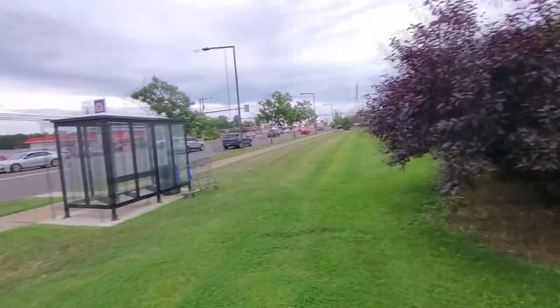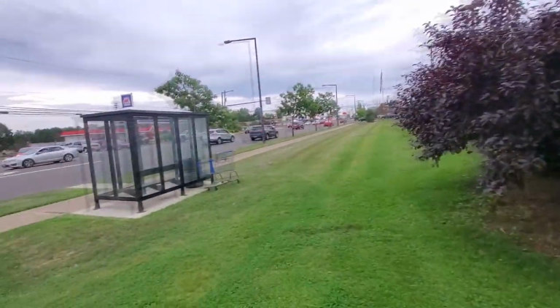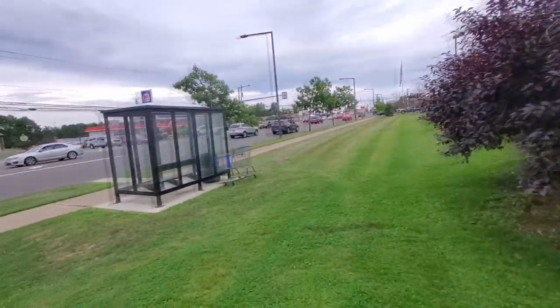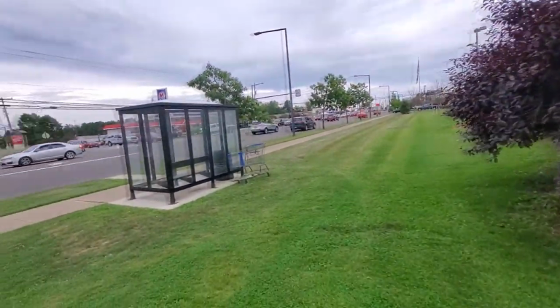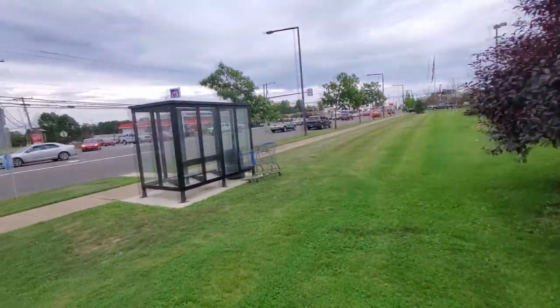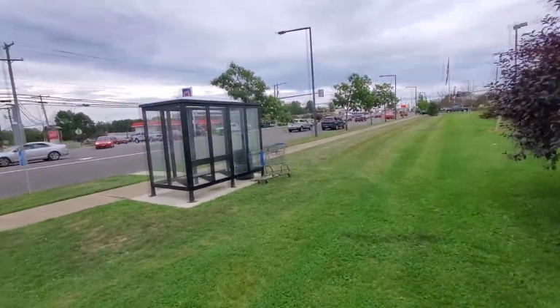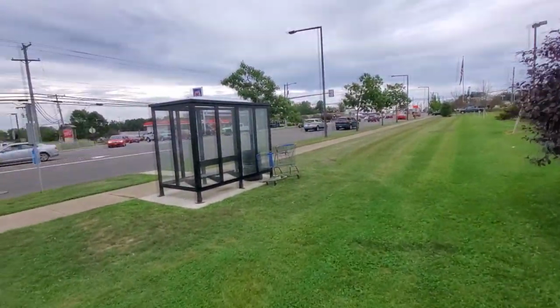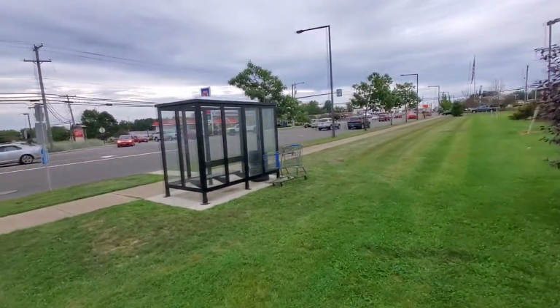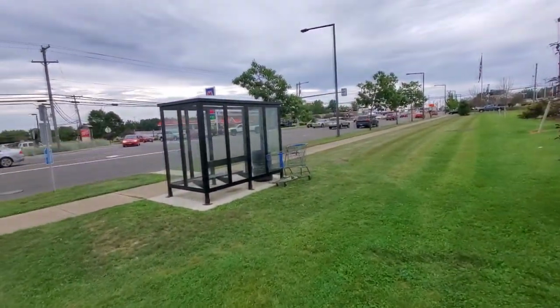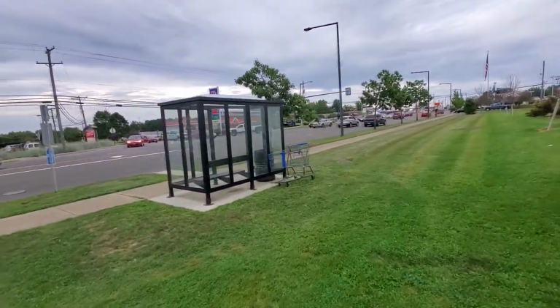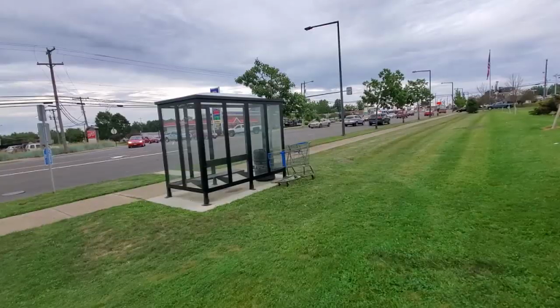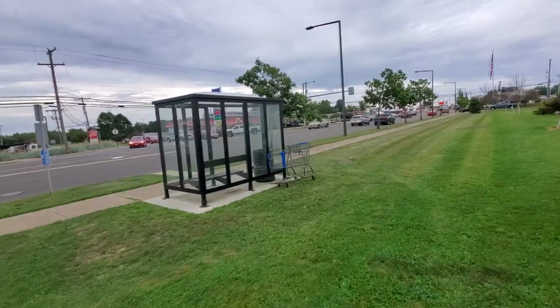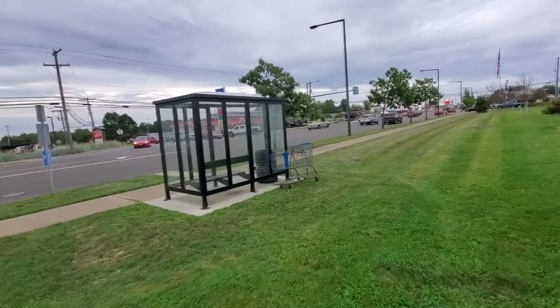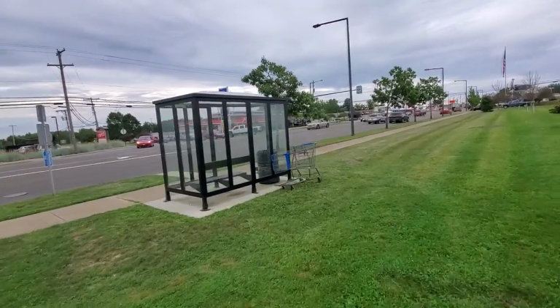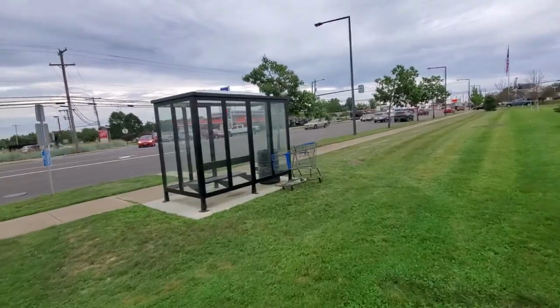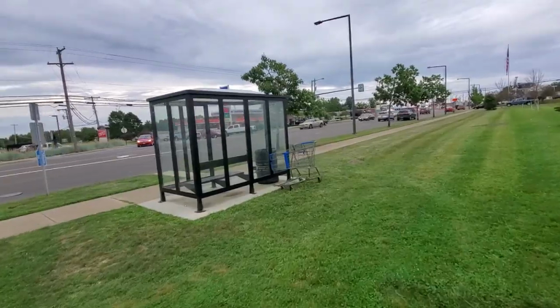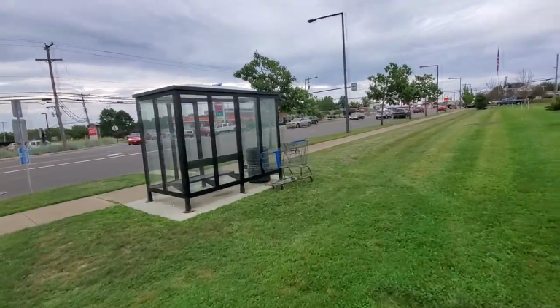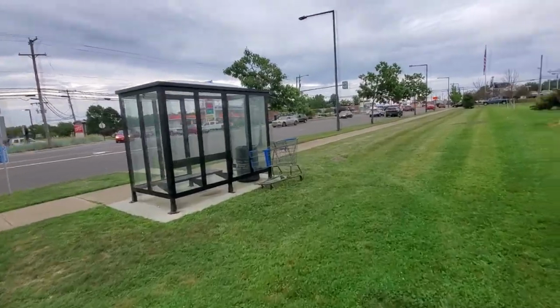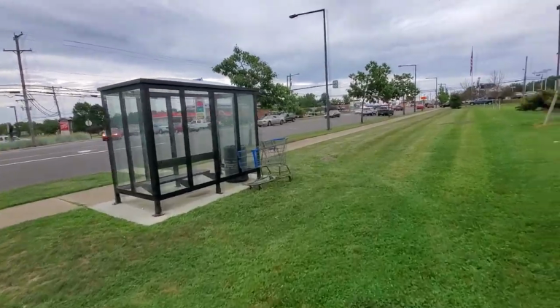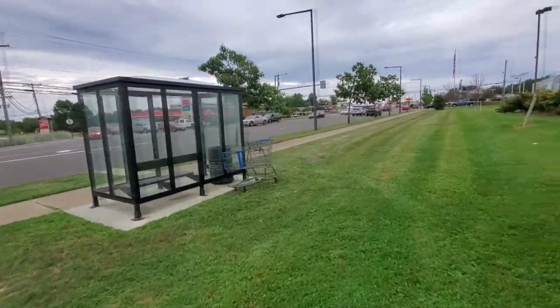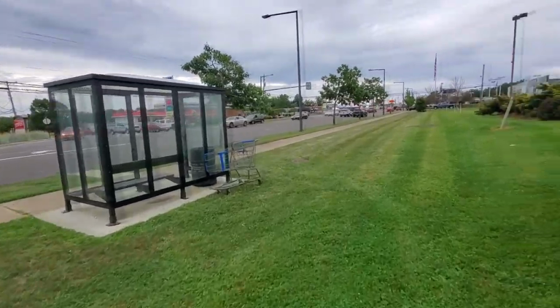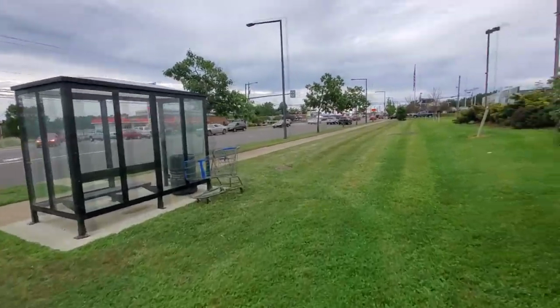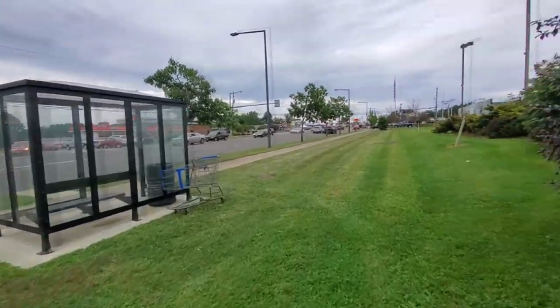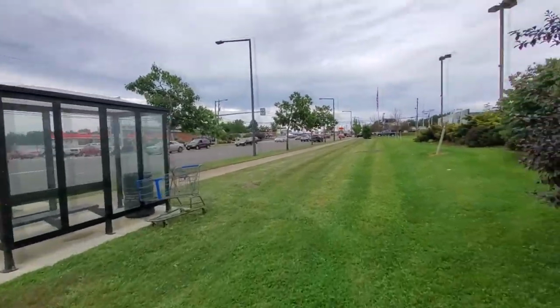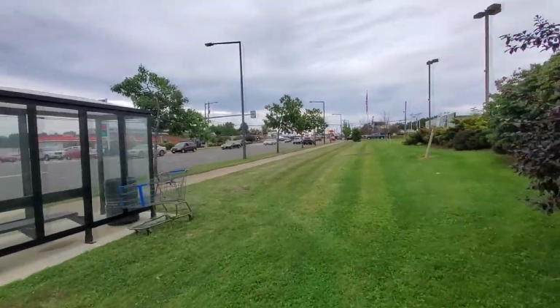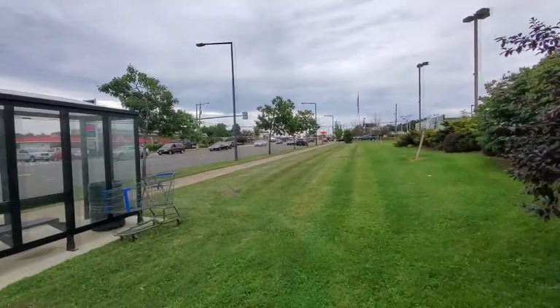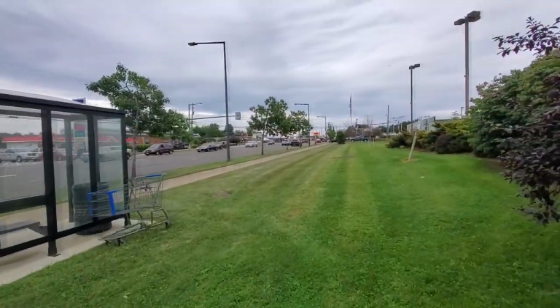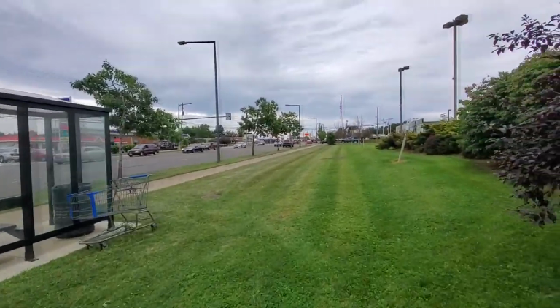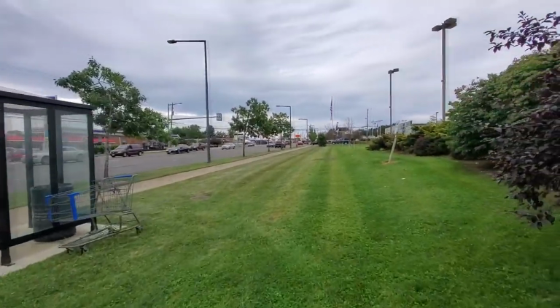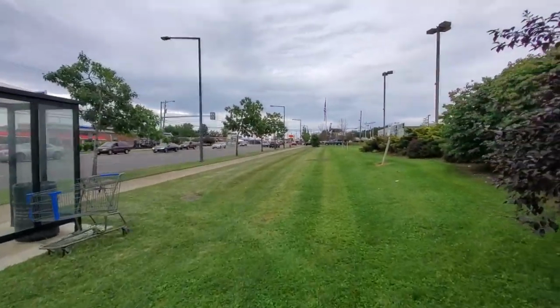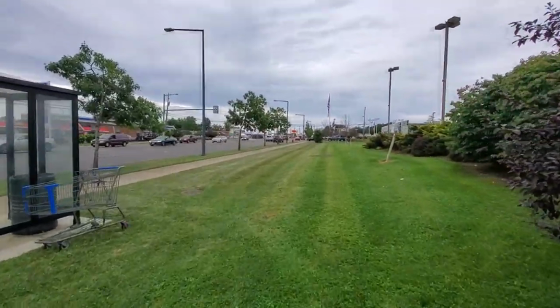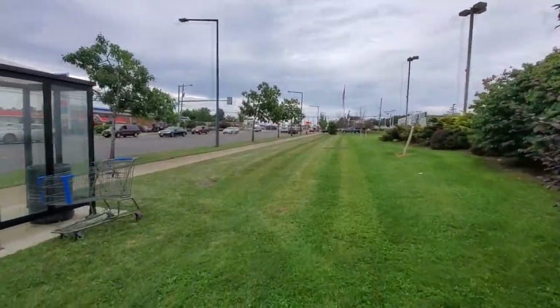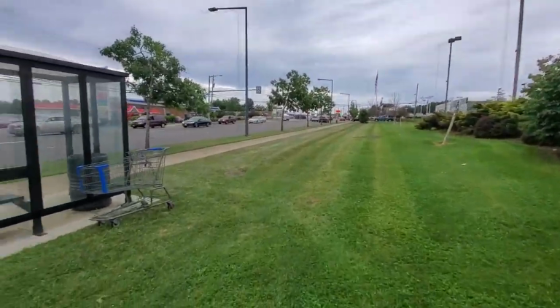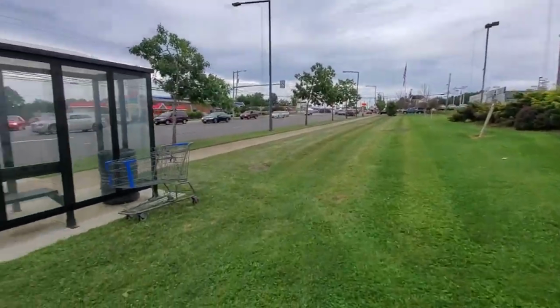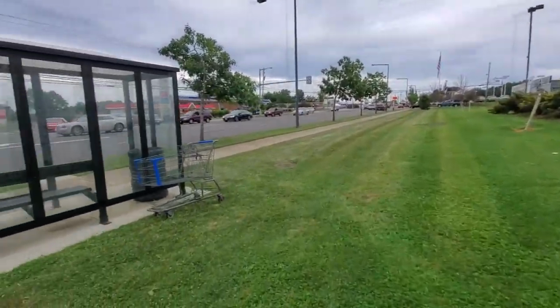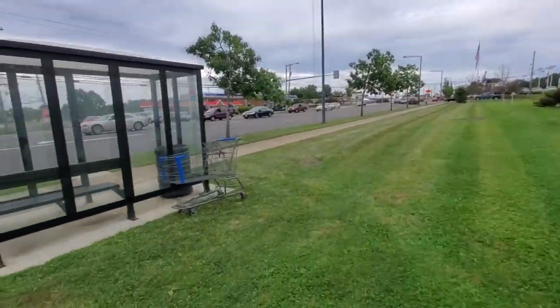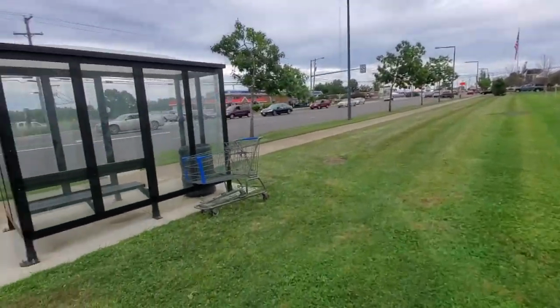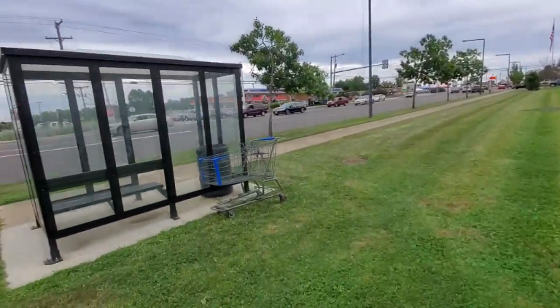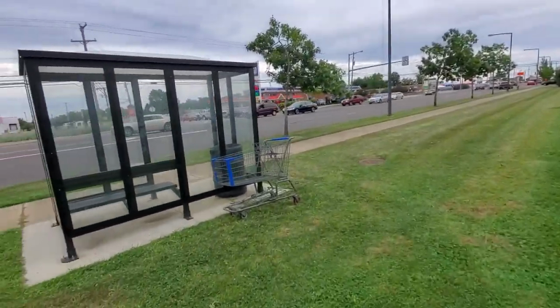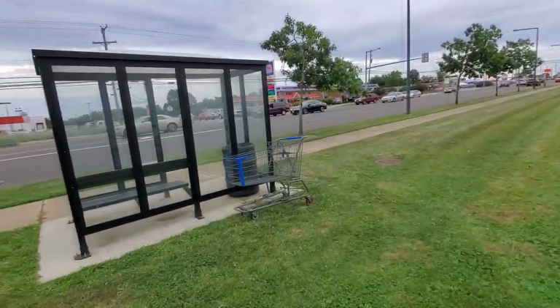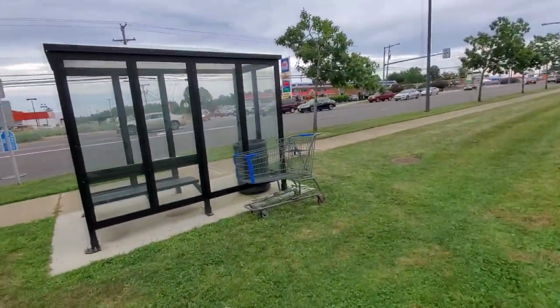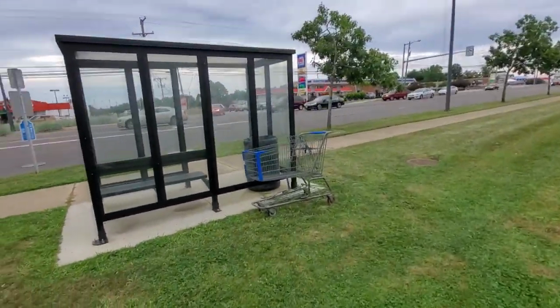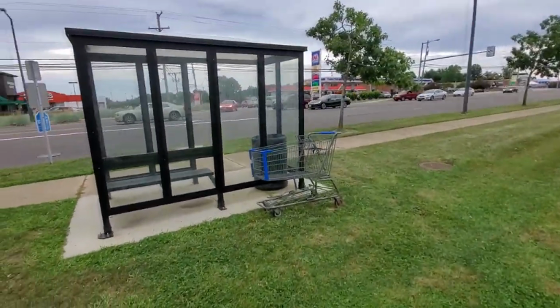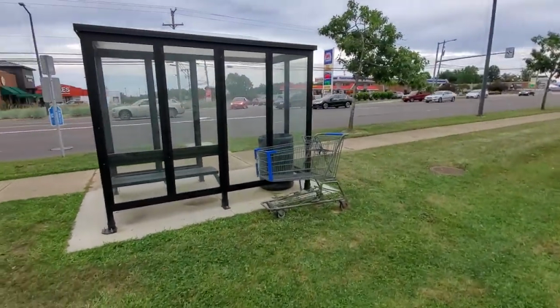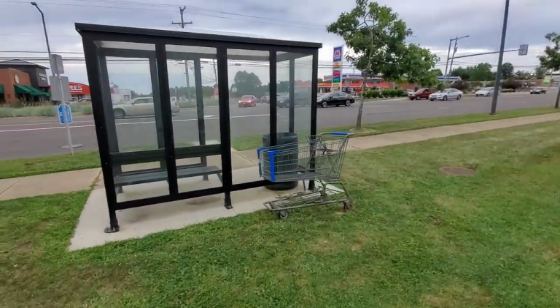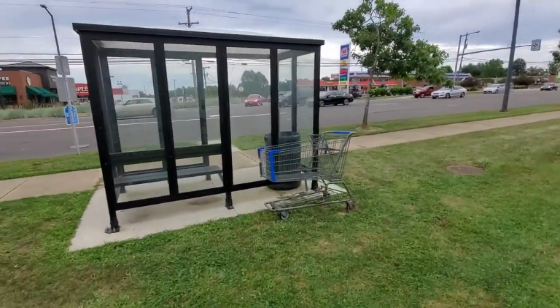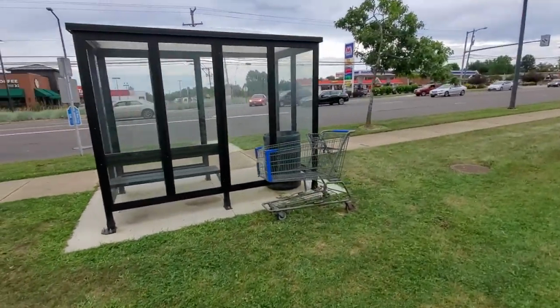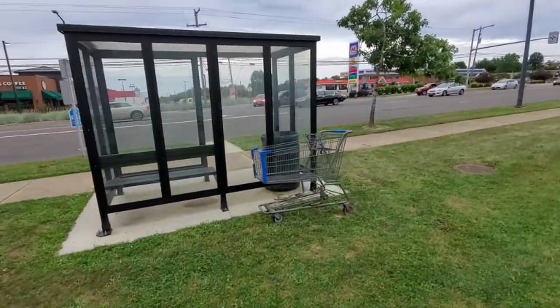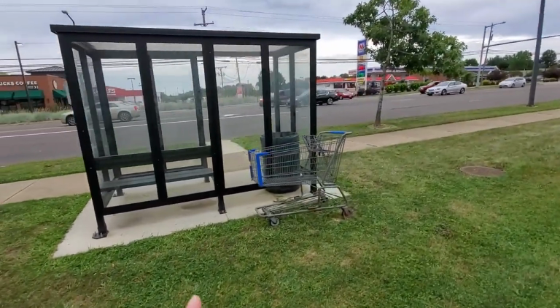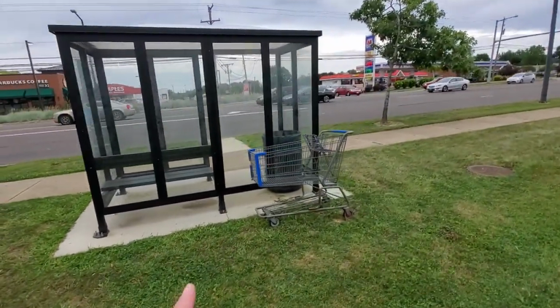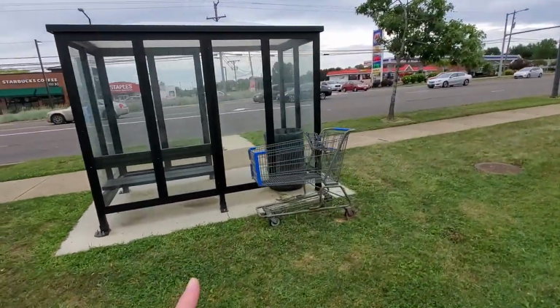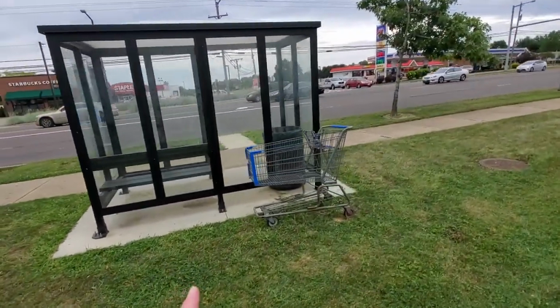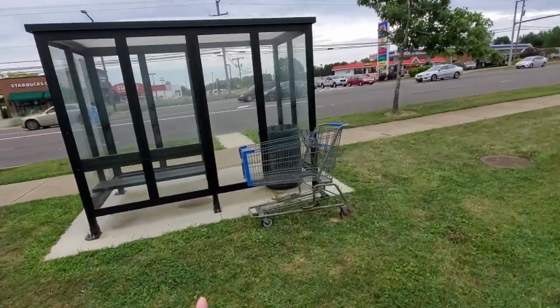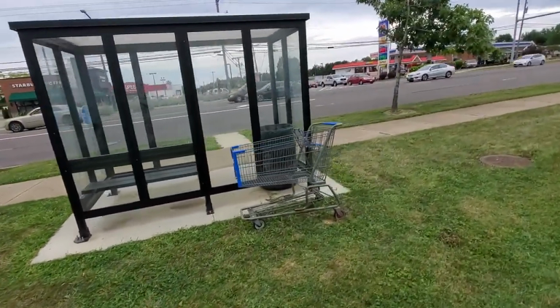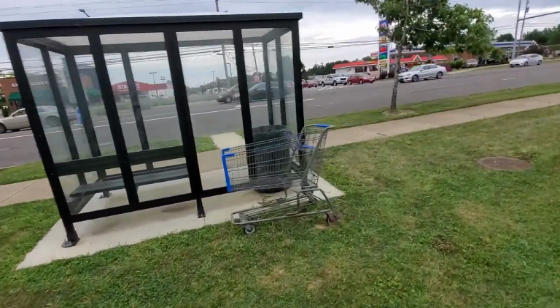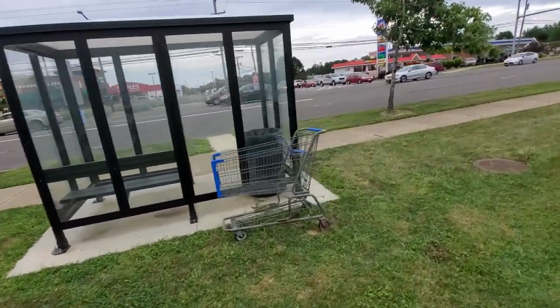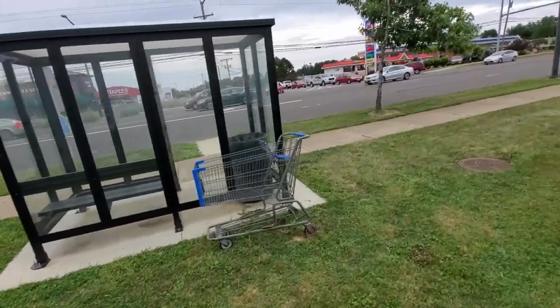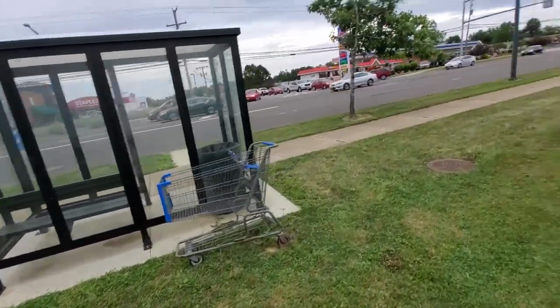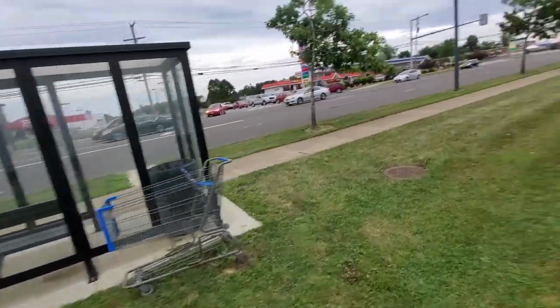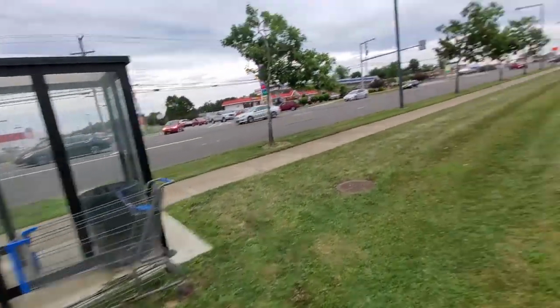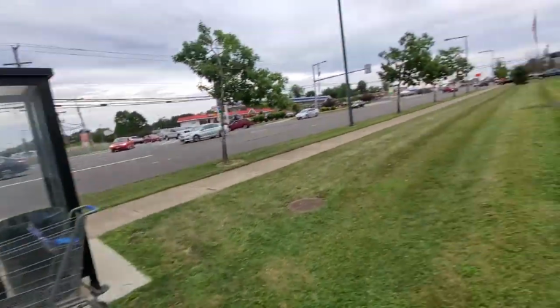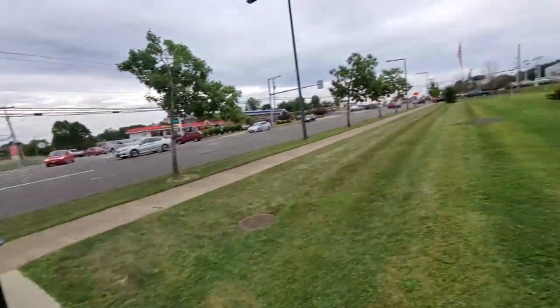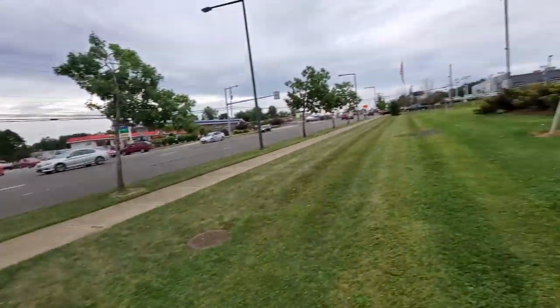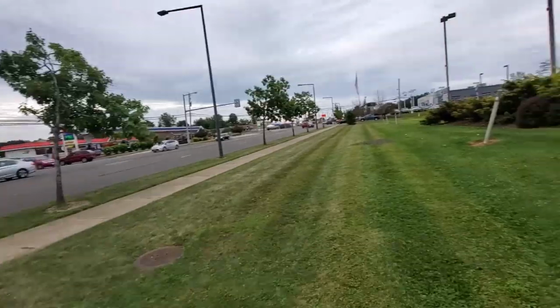Hey, a Walmart cart! Somebody went shopping at Walmart, pushed it all the way down here, and then got on the bus.